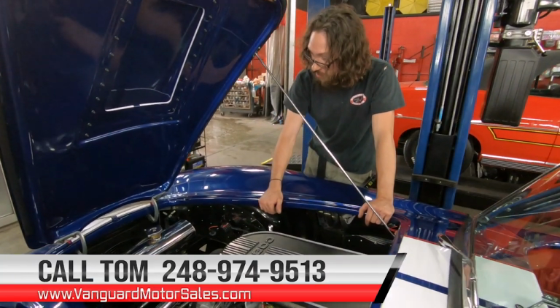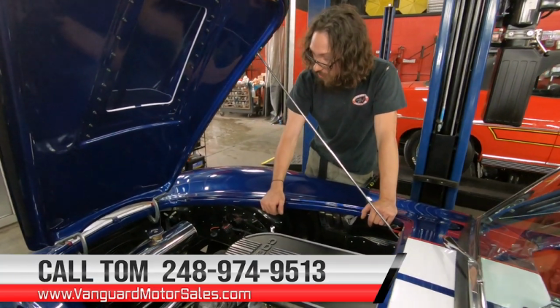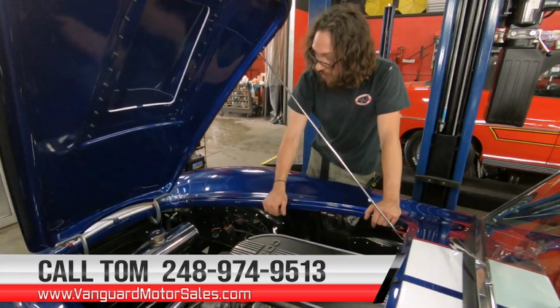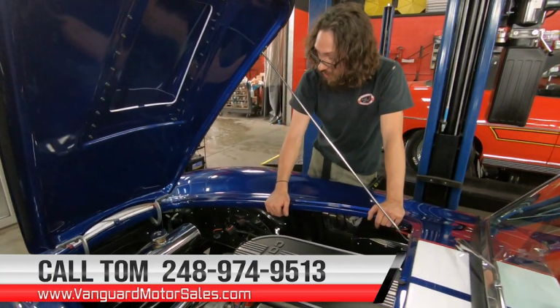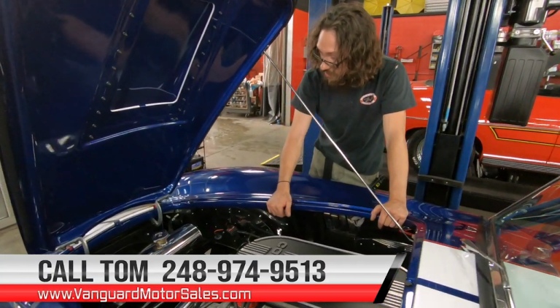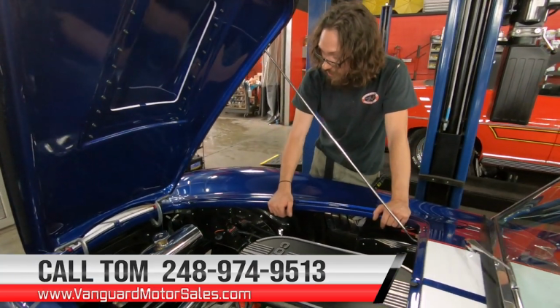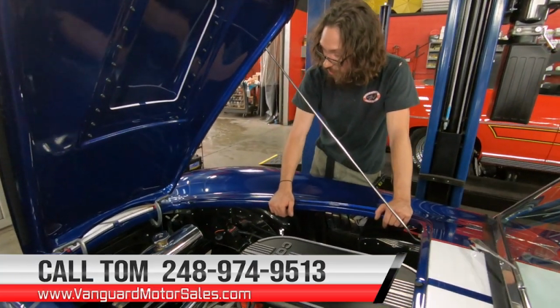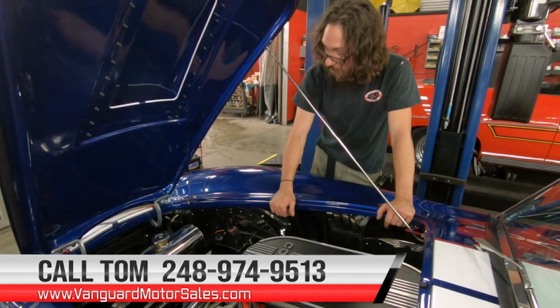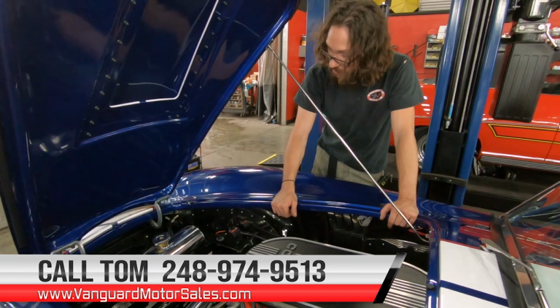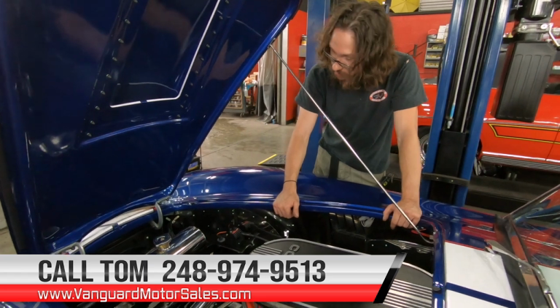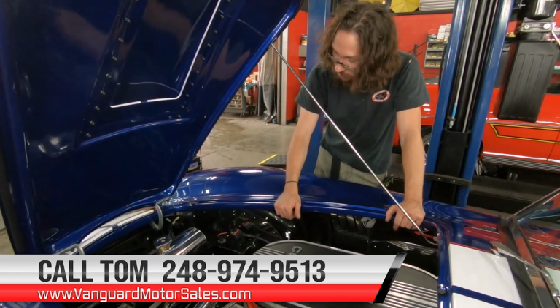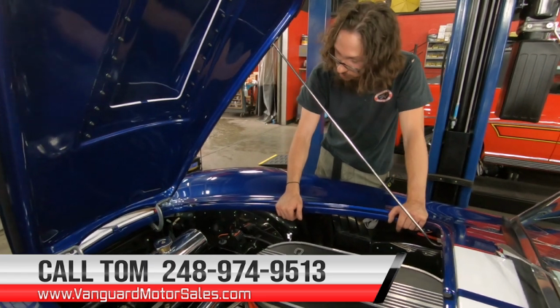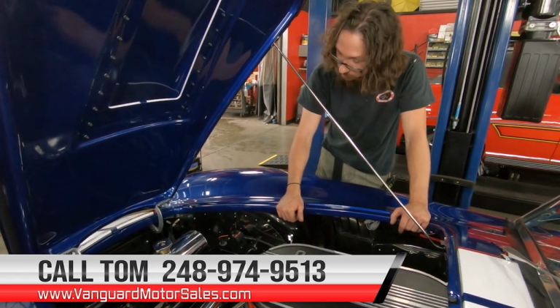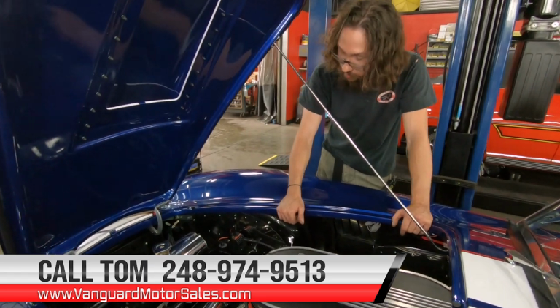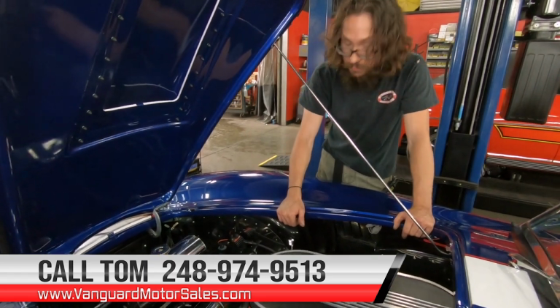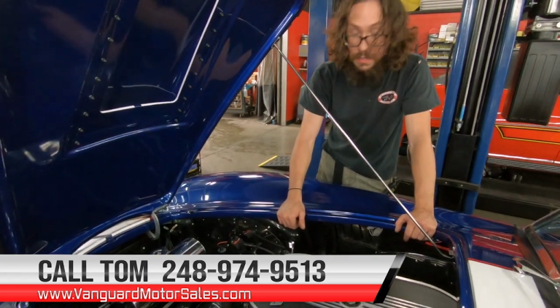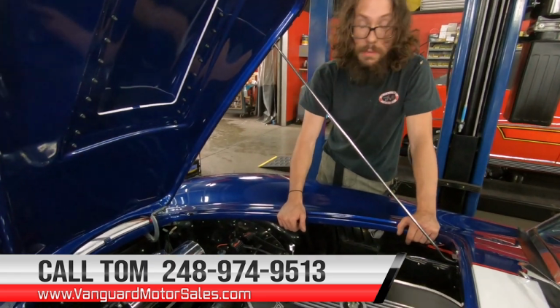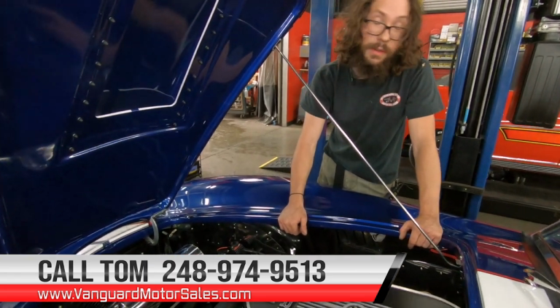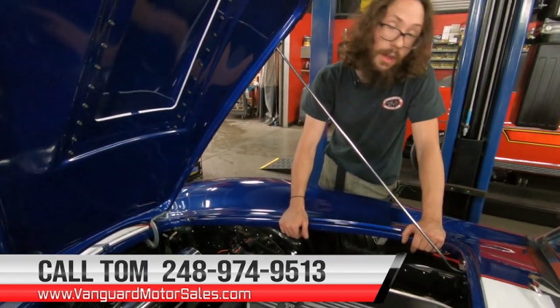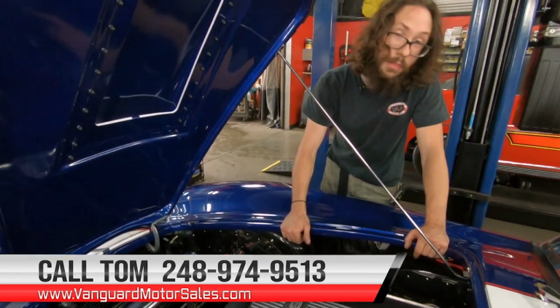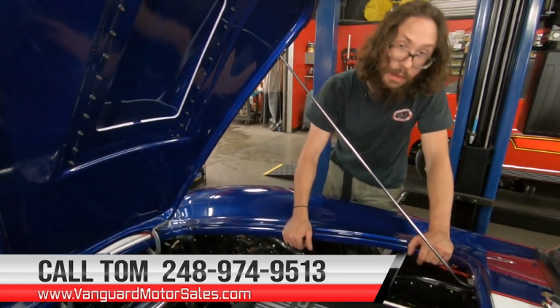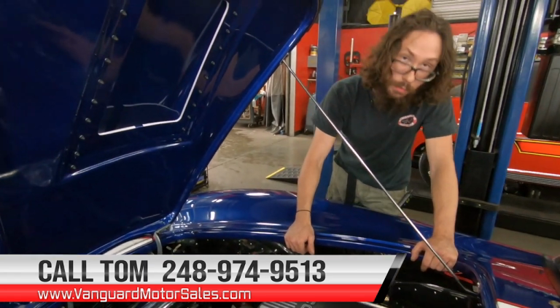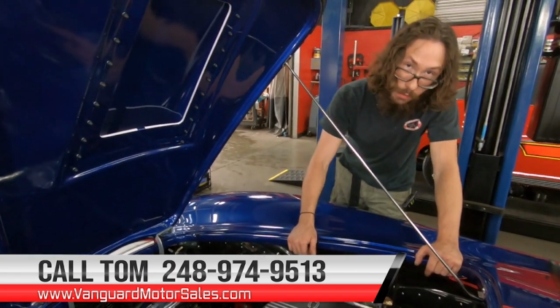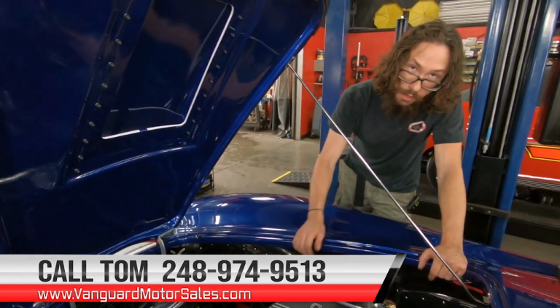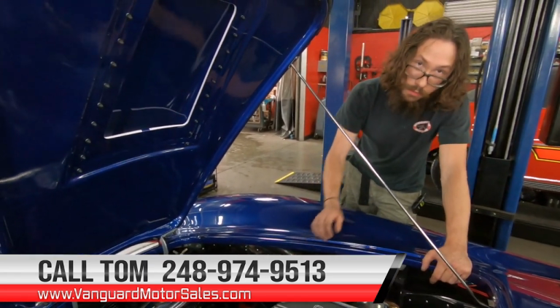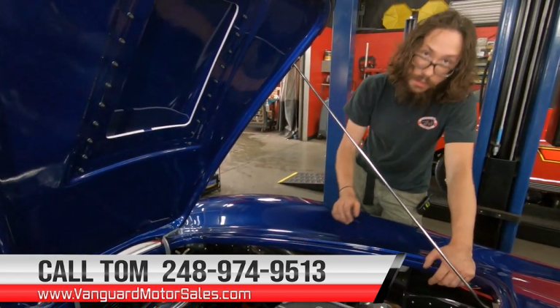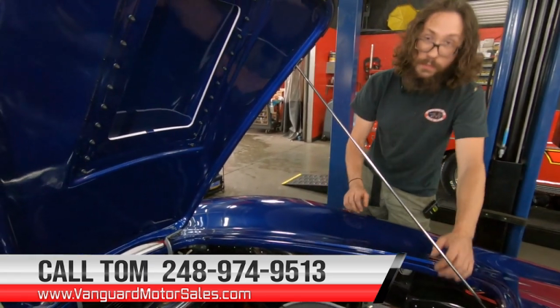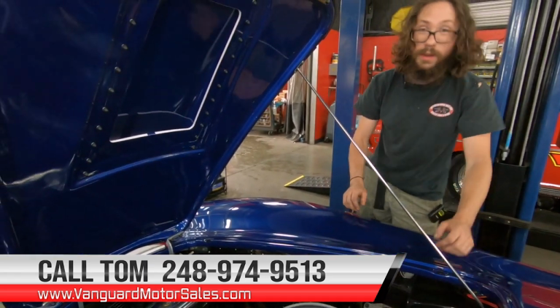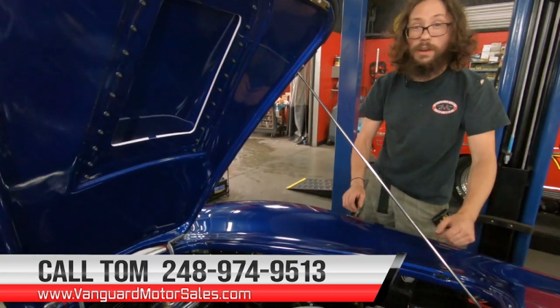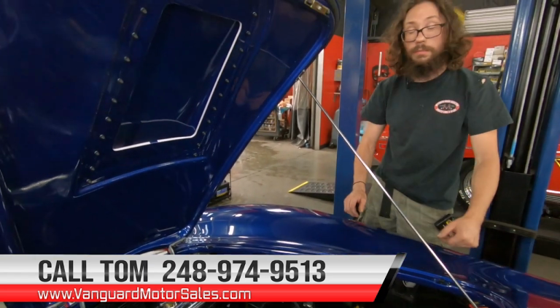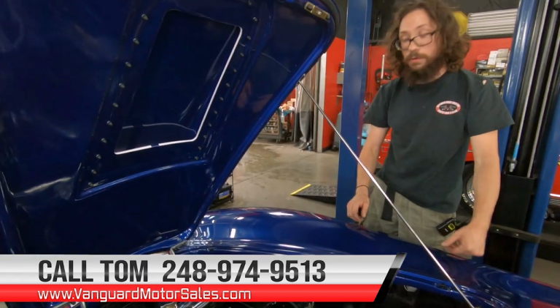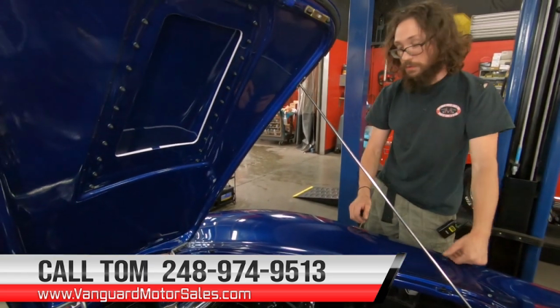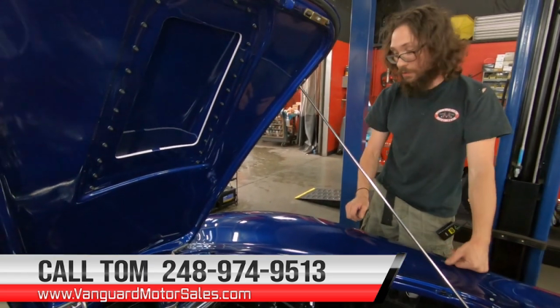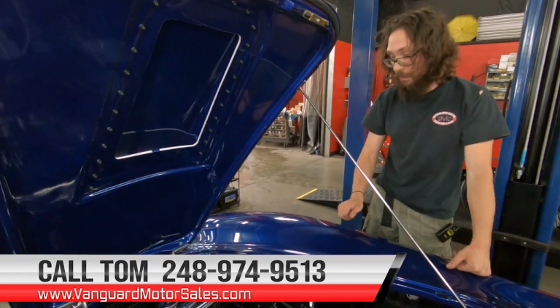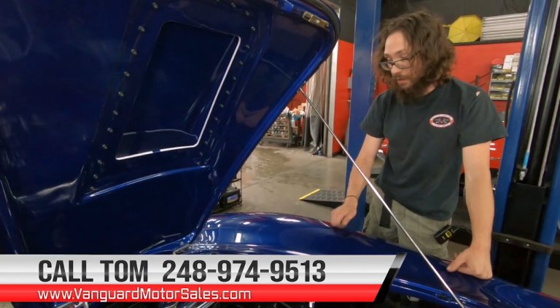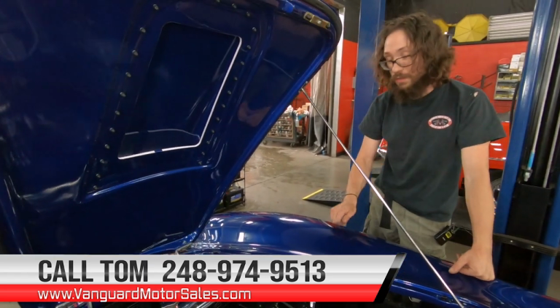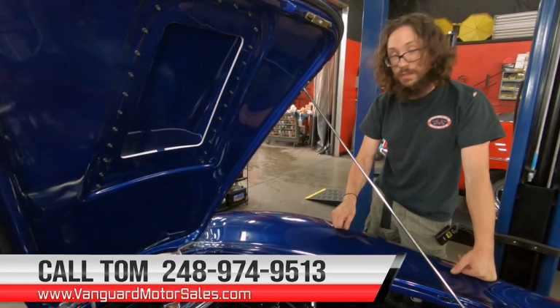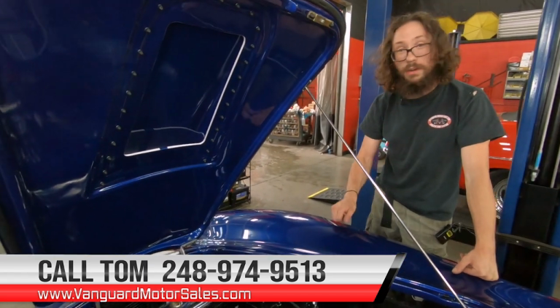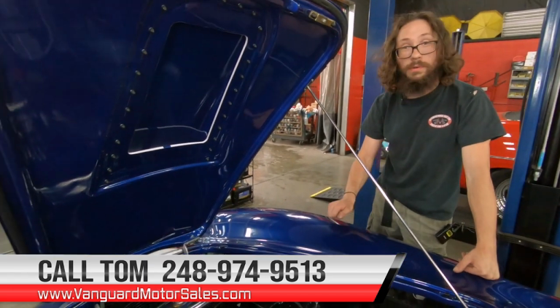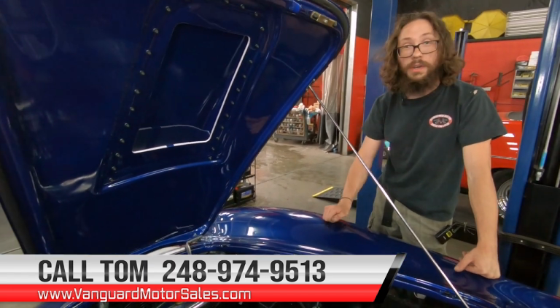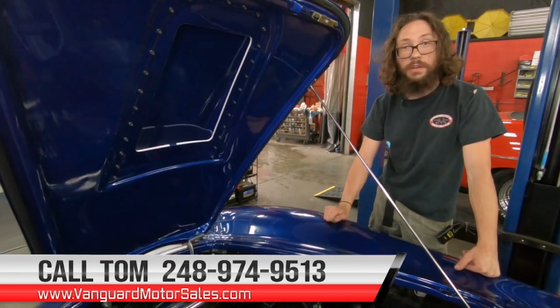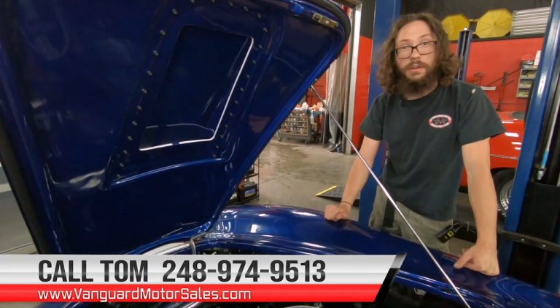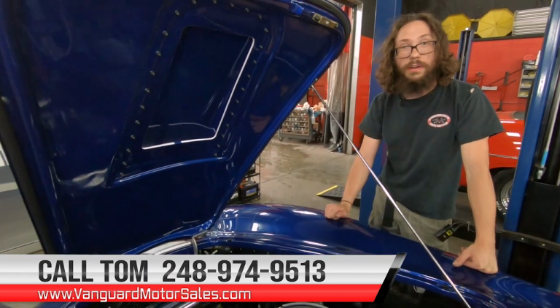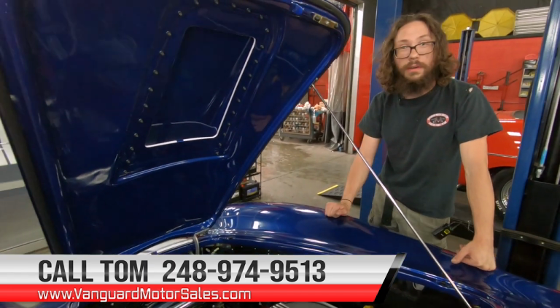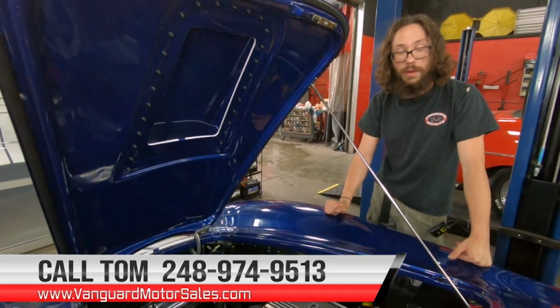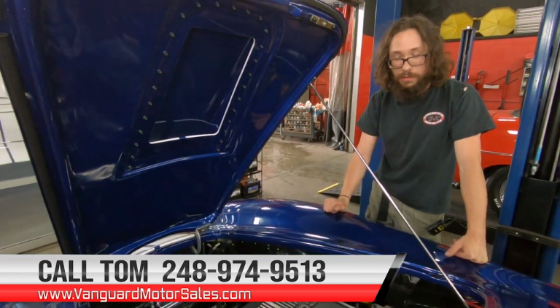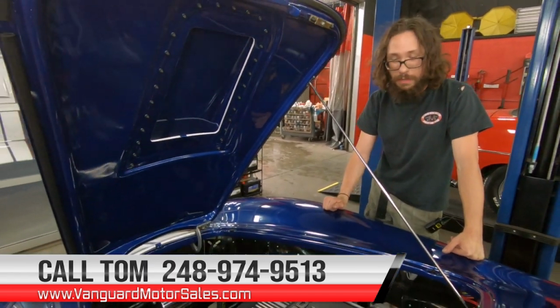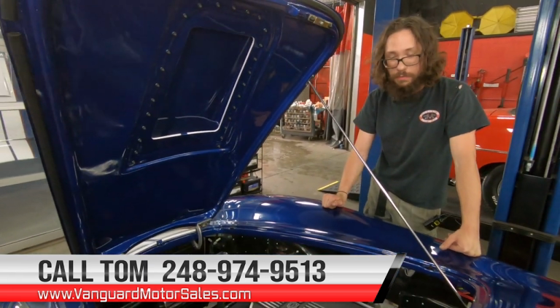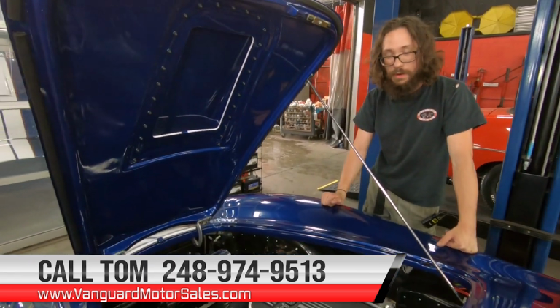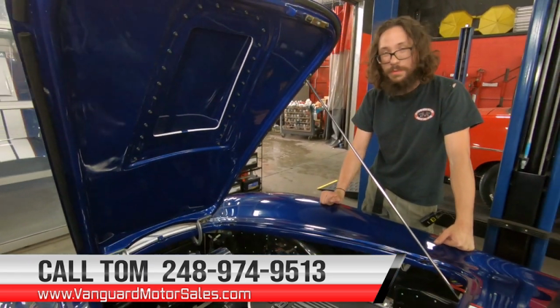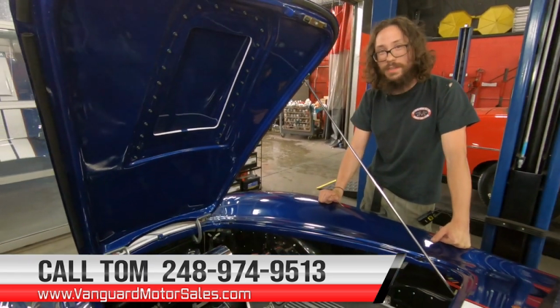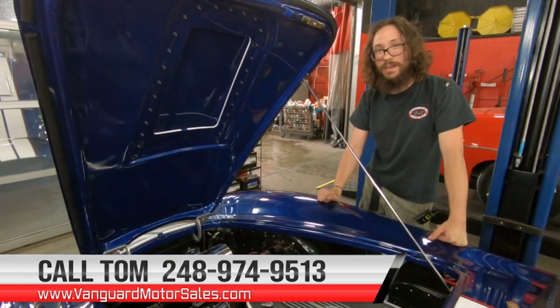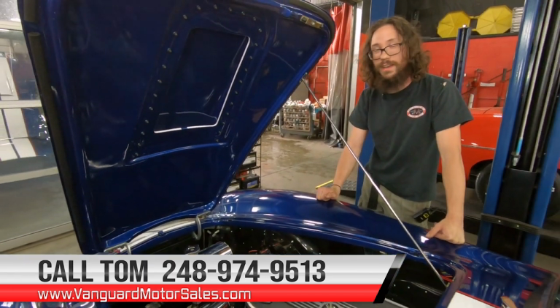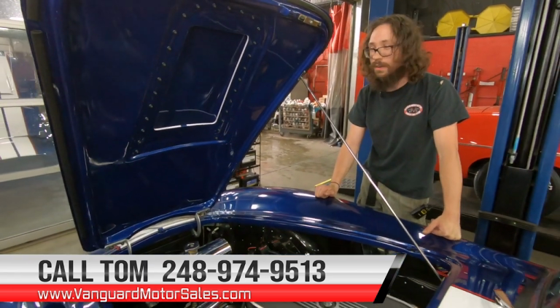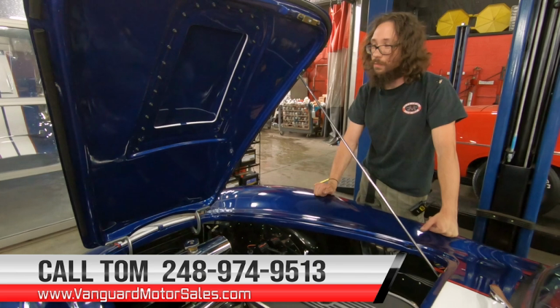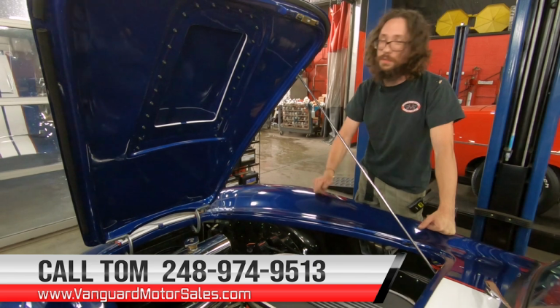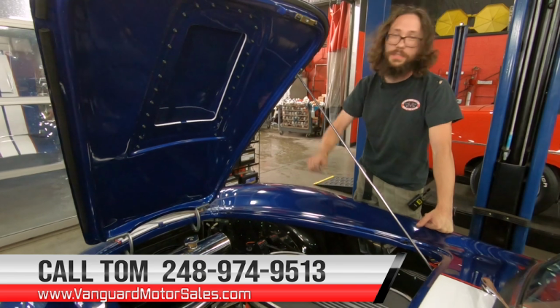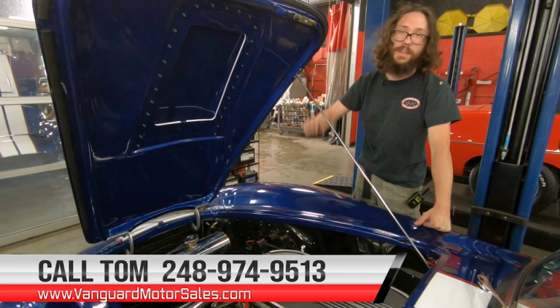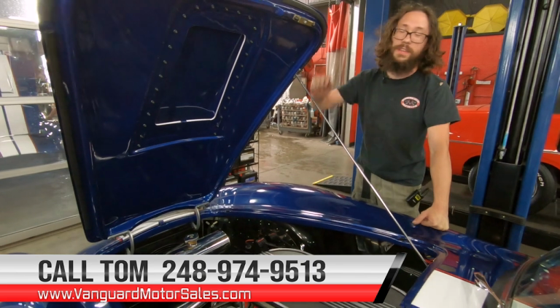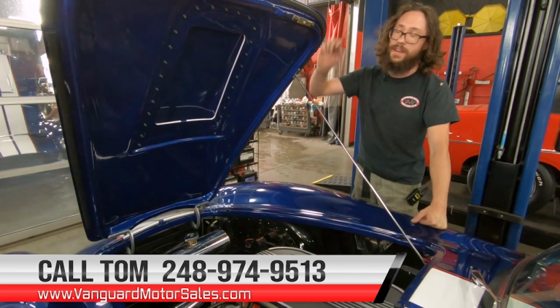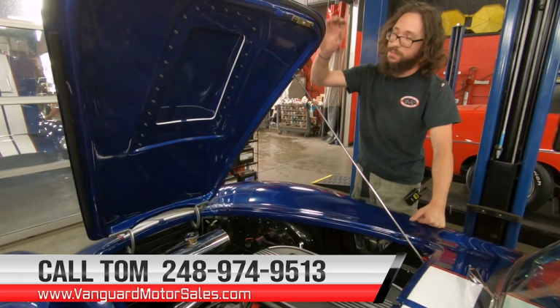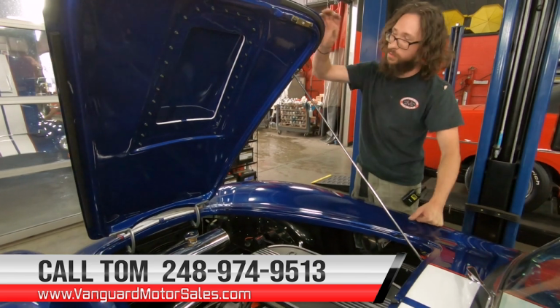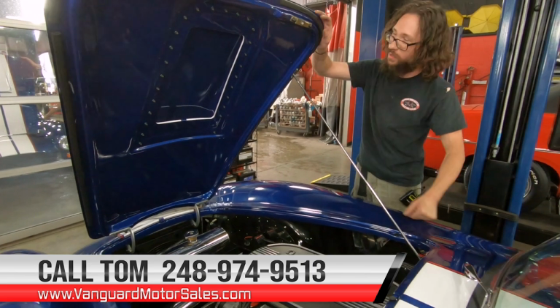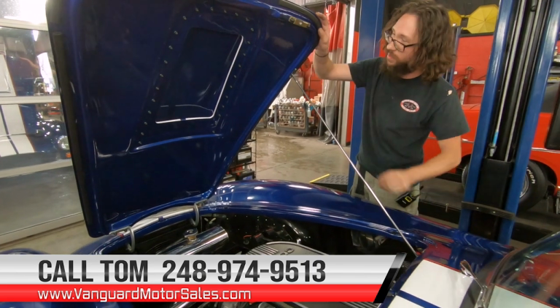Give Tom a call at the number below and let Vanguard Motor Sales park this Cobra in your driveway. Keep the rubber side down — we'll see you in the next one.